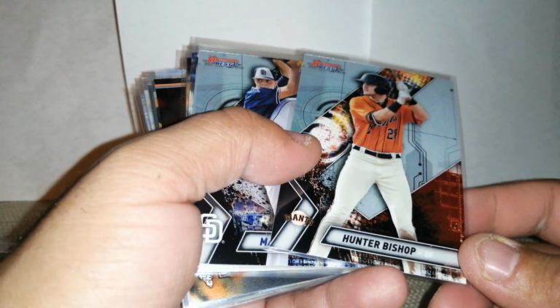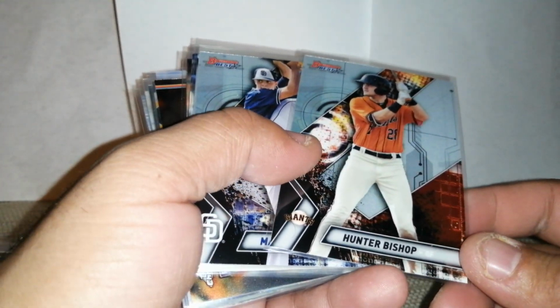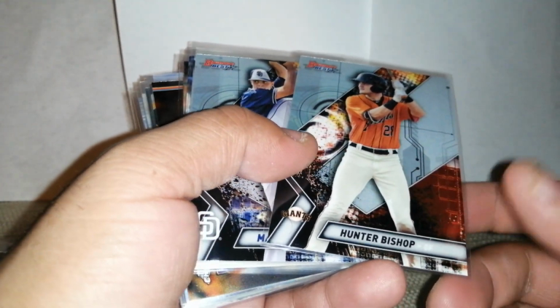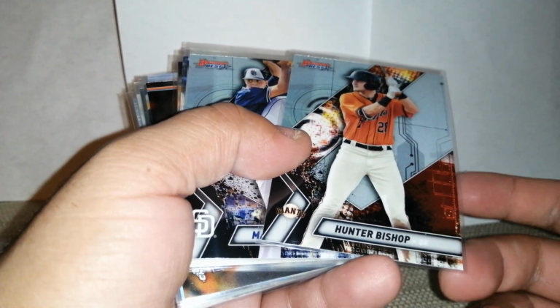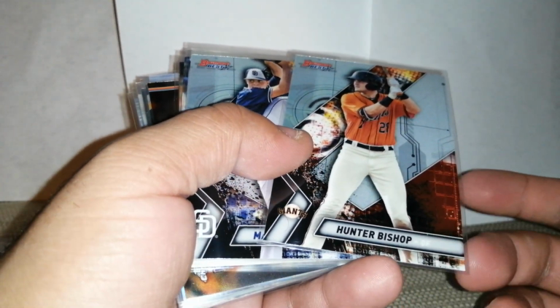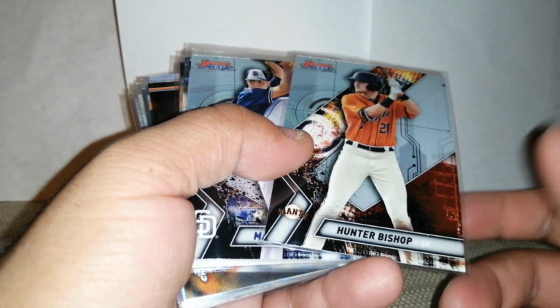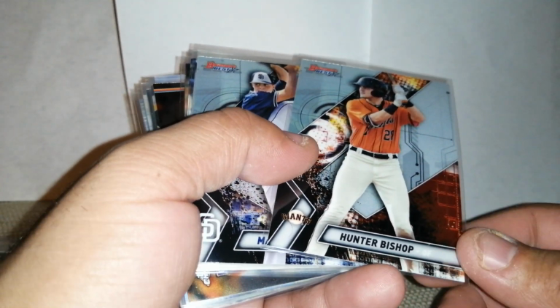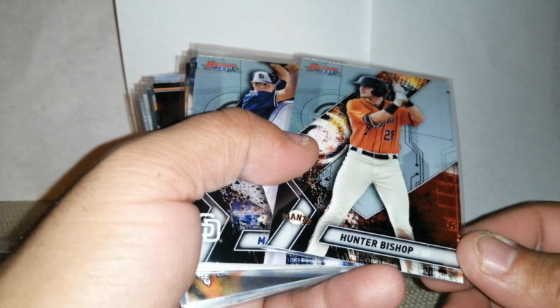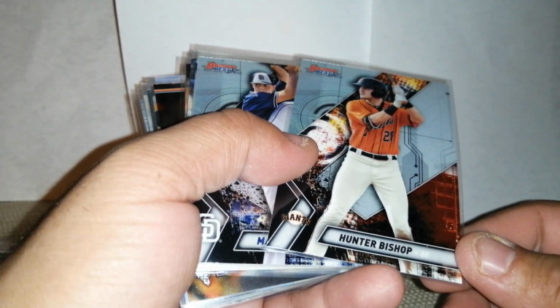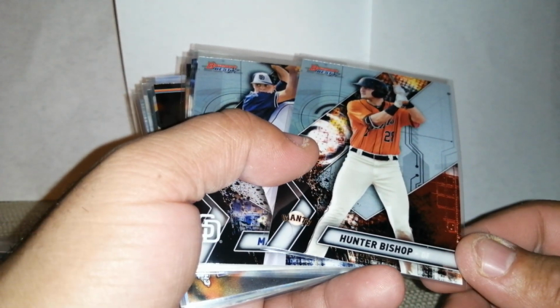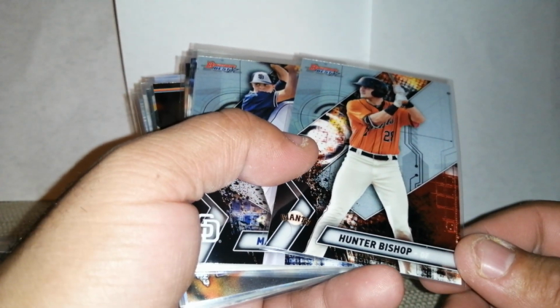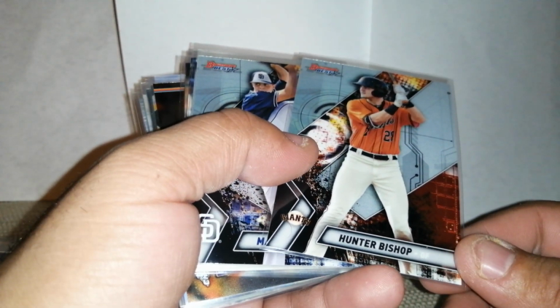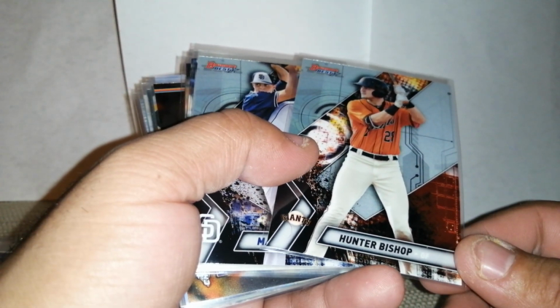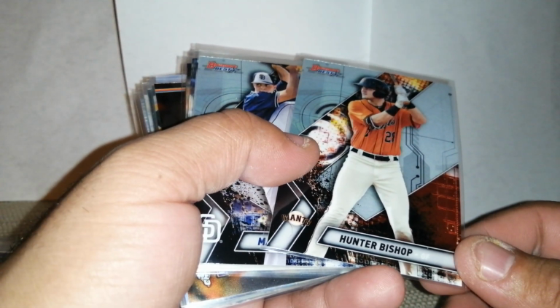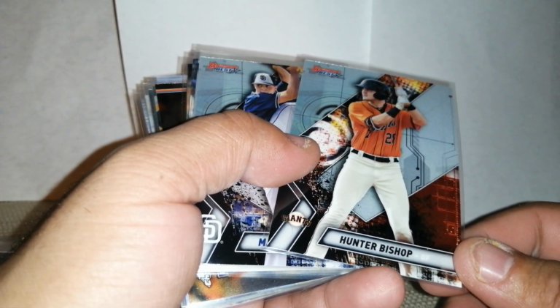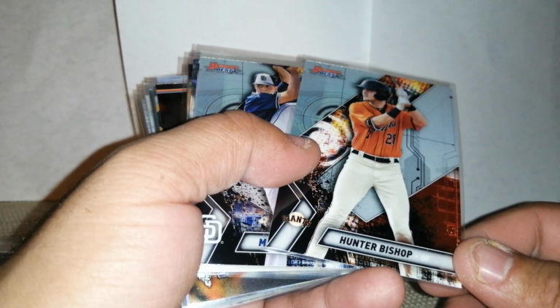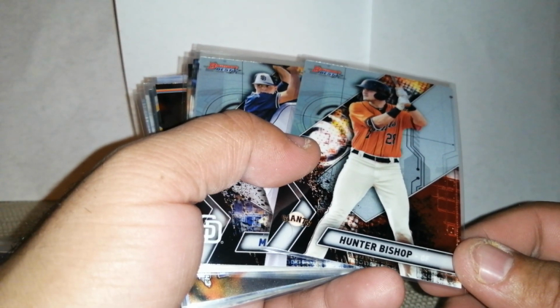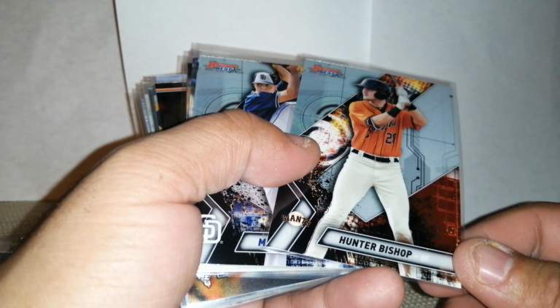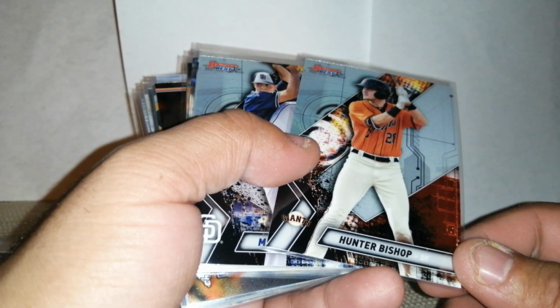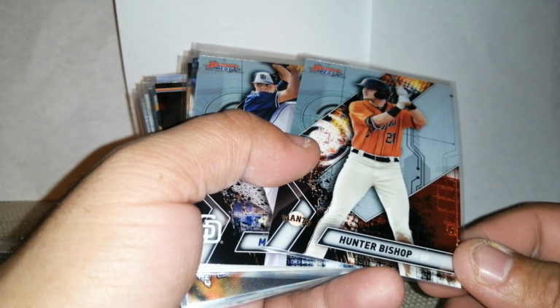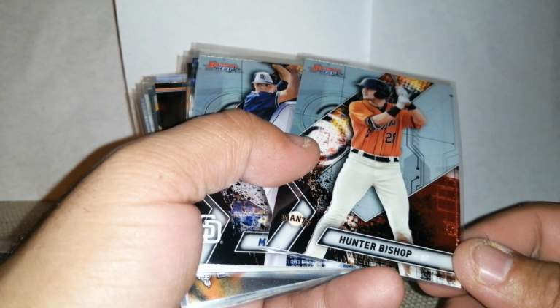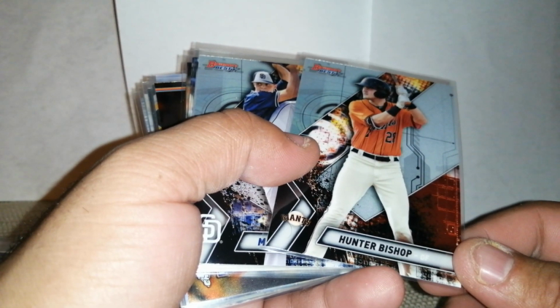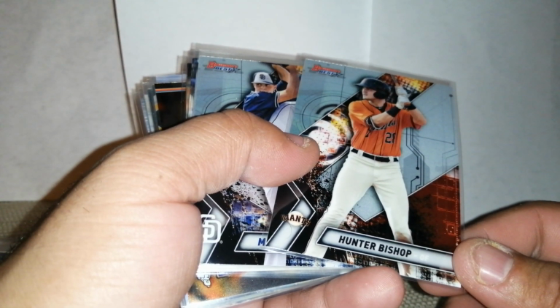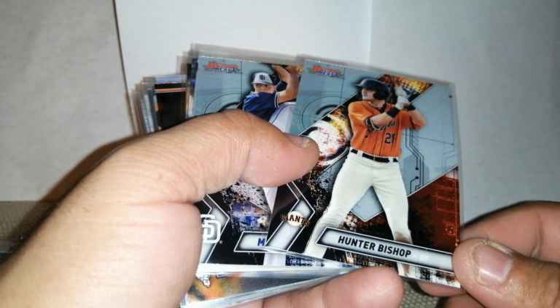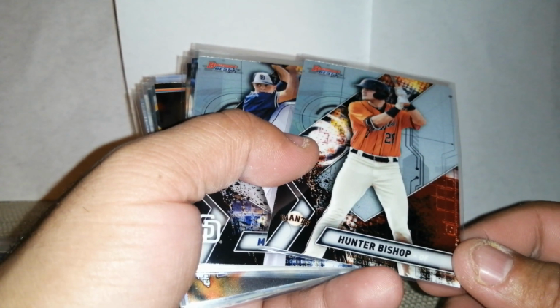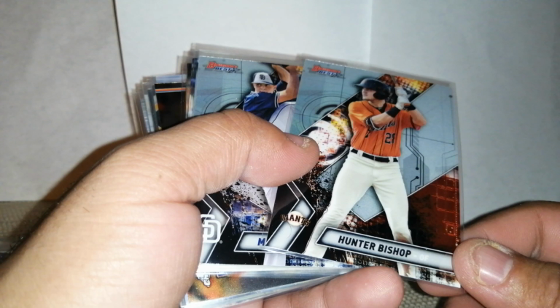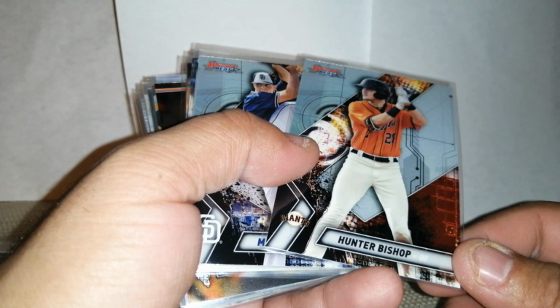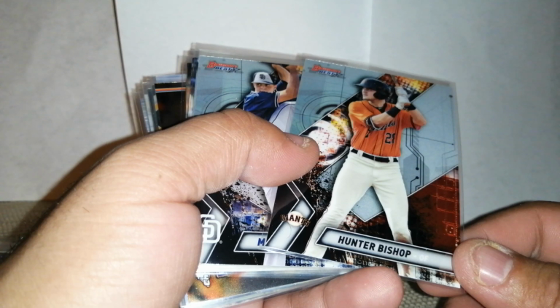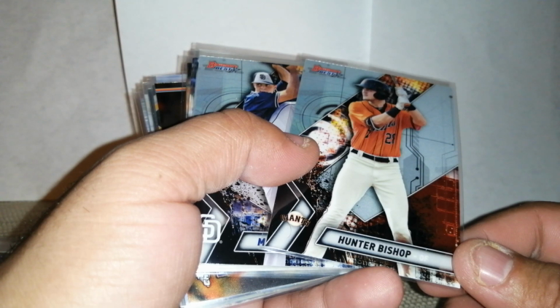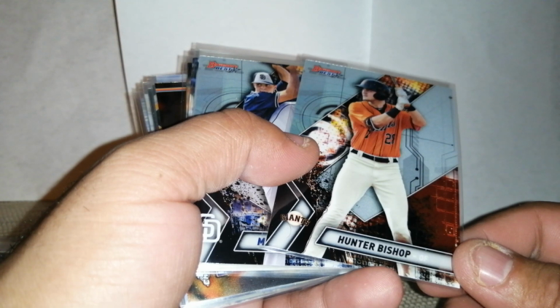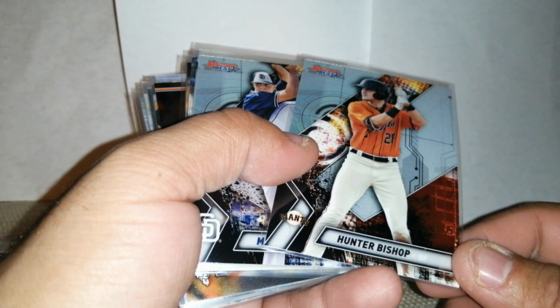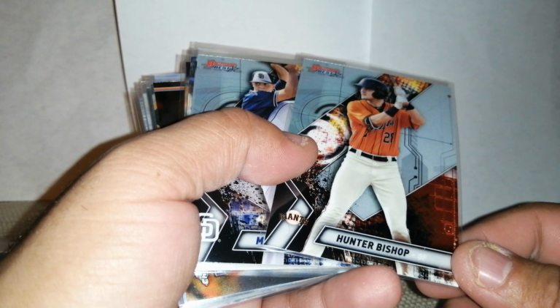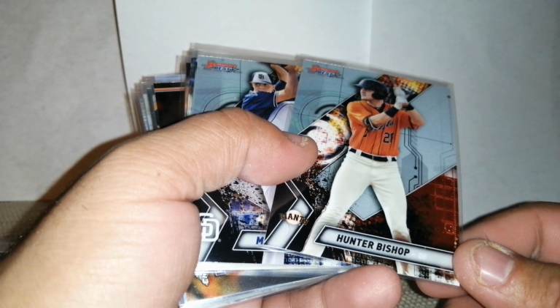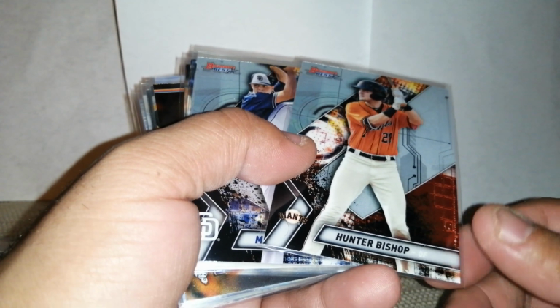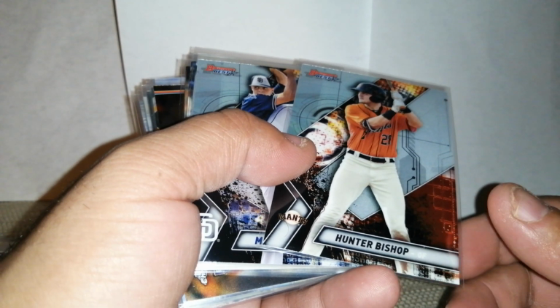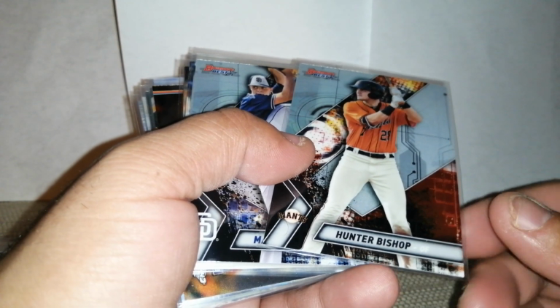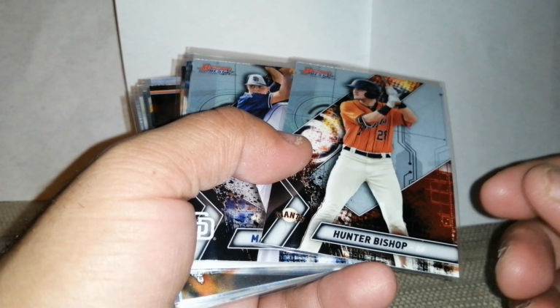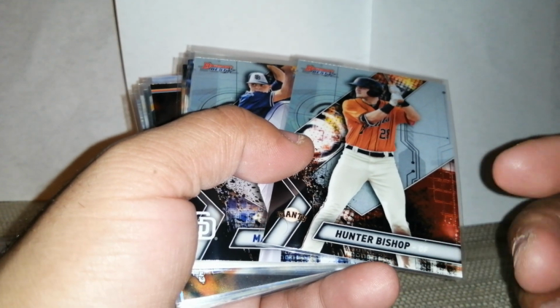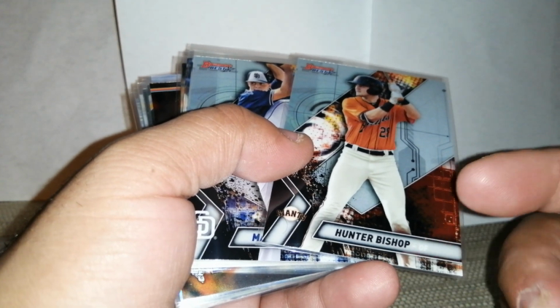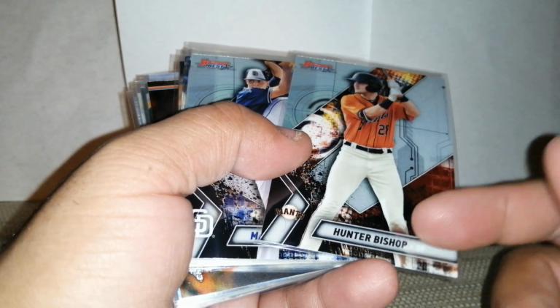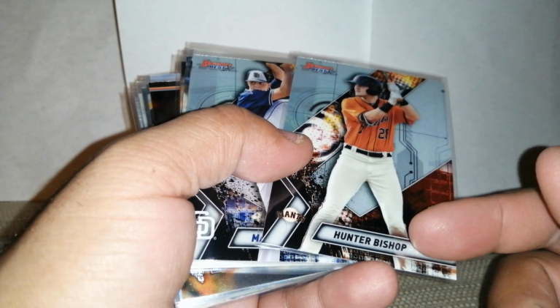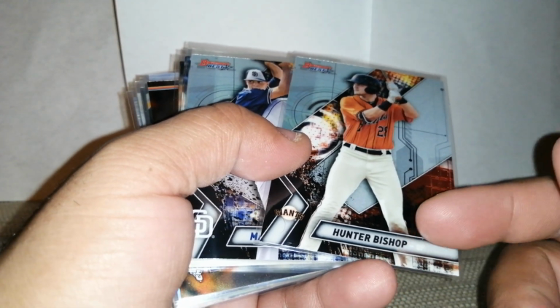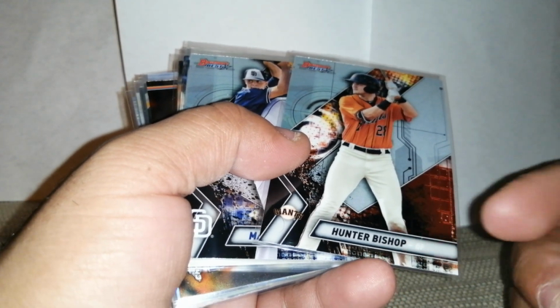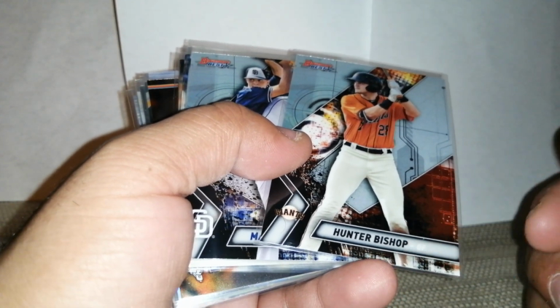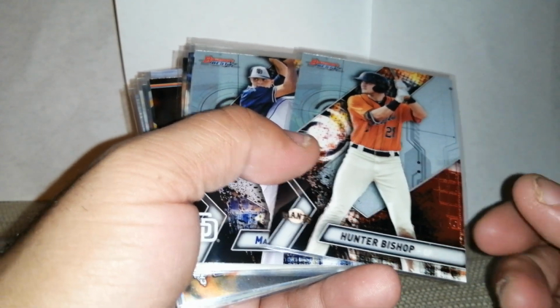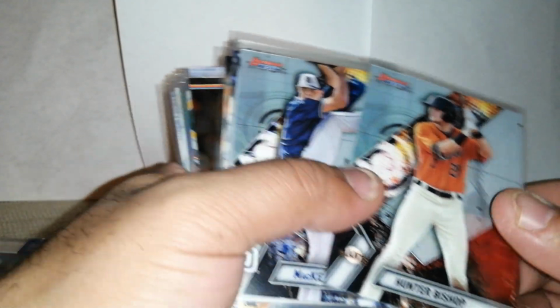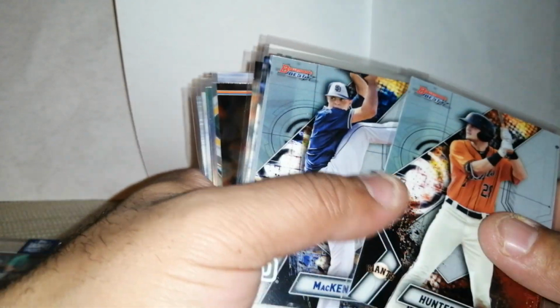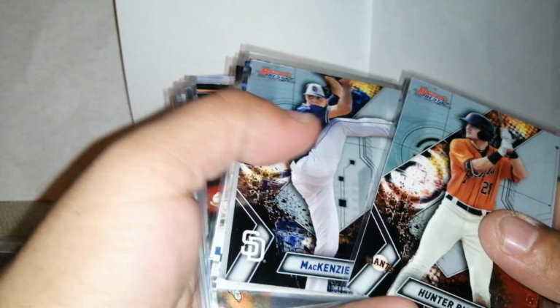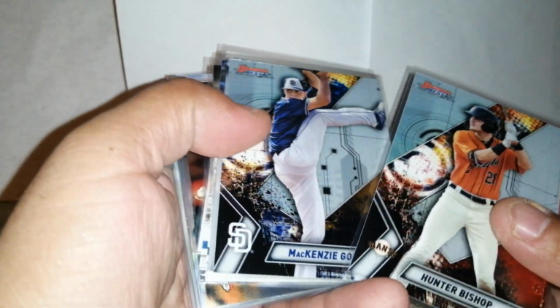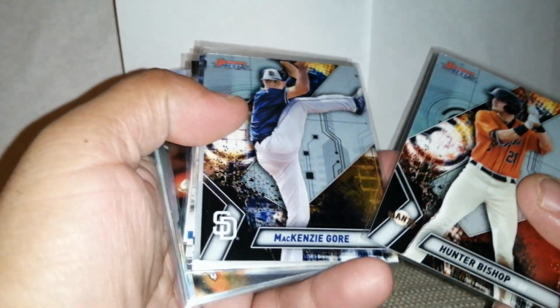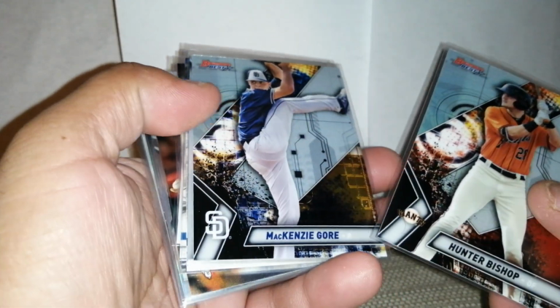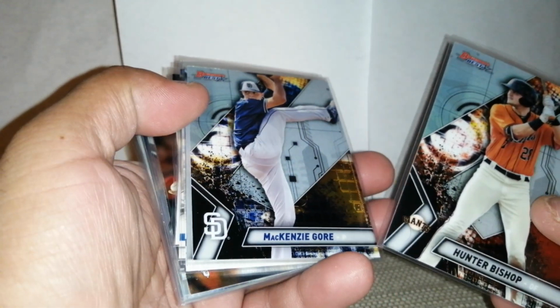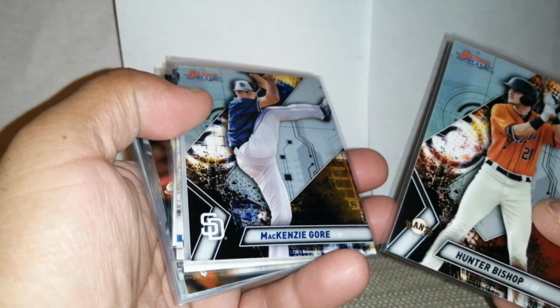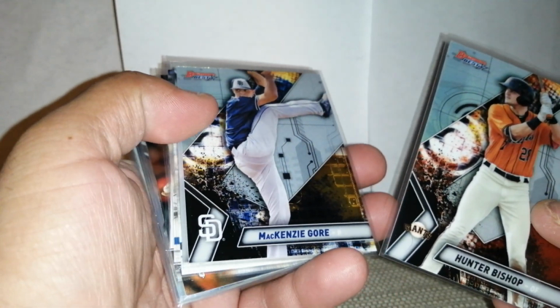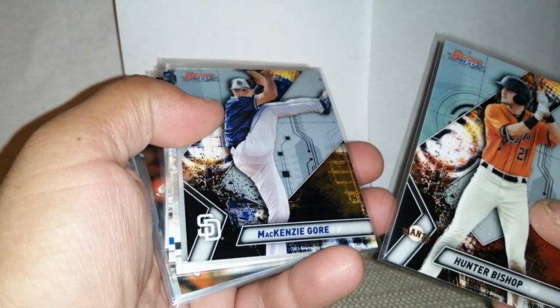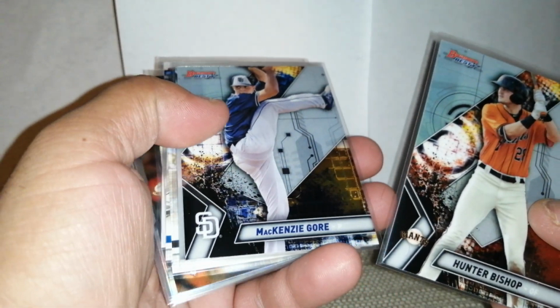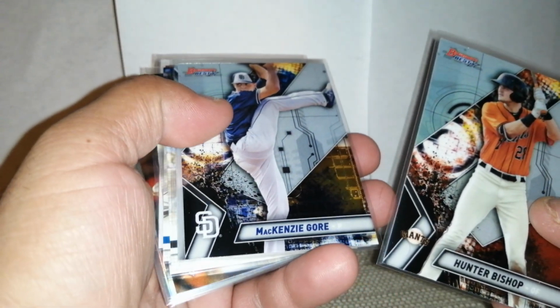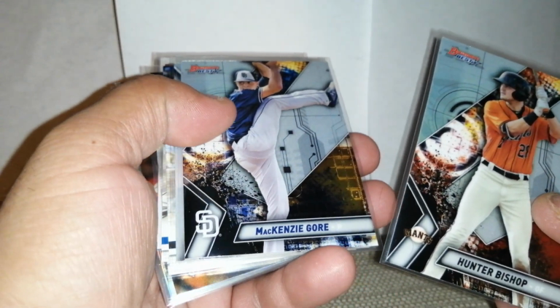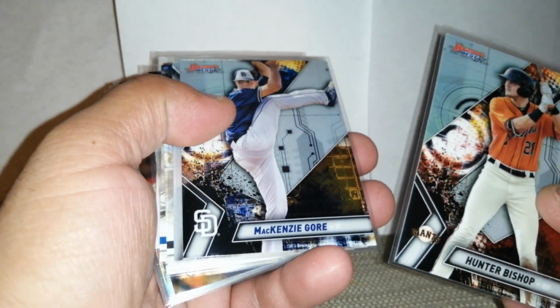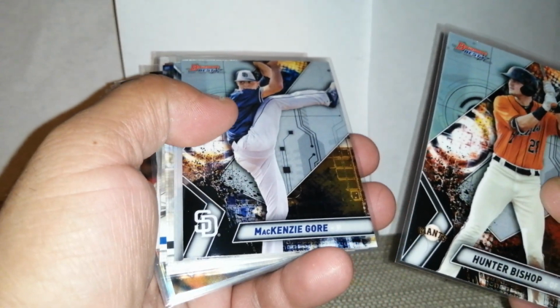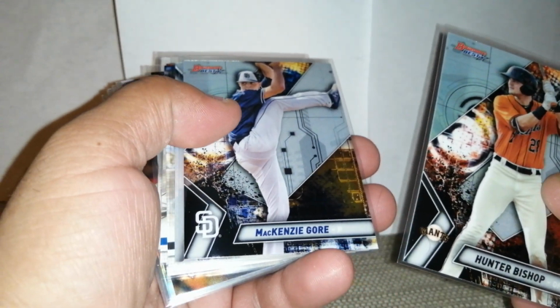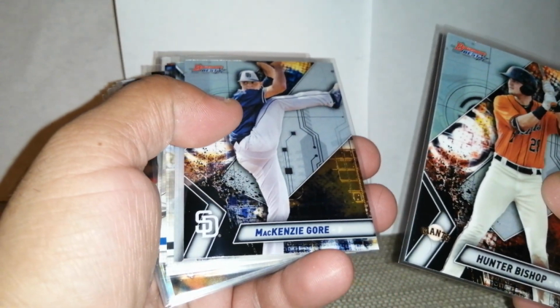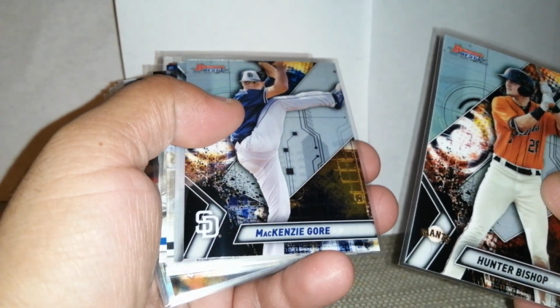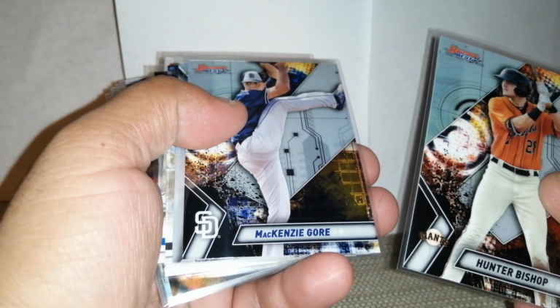I mistakenly stopped the other video, so I guess I might have to edit. But these are some of the prospects I got.